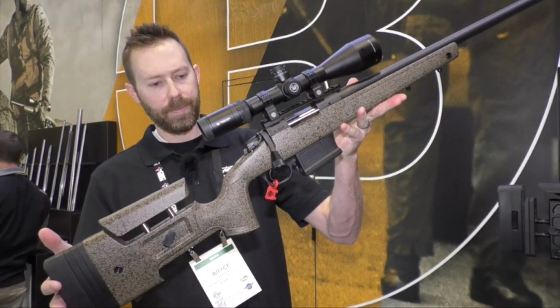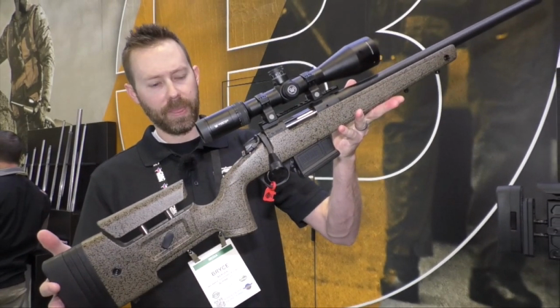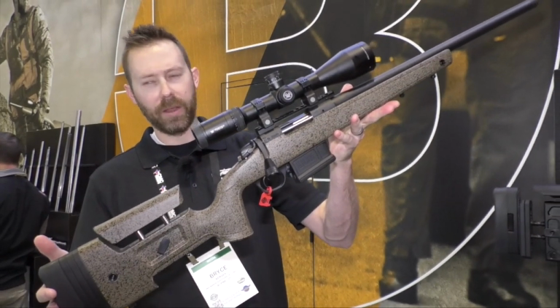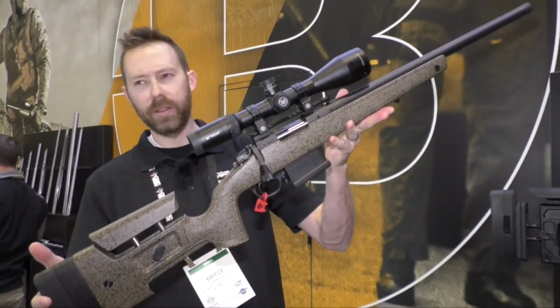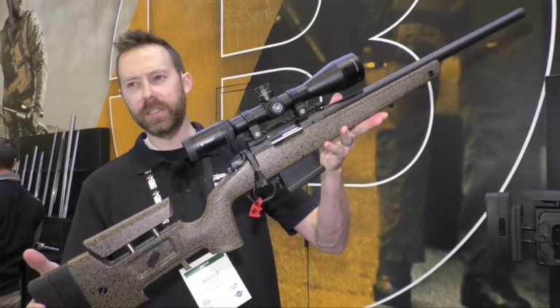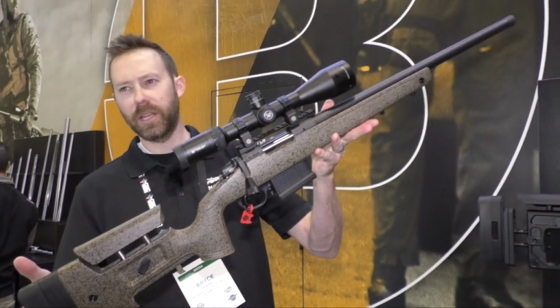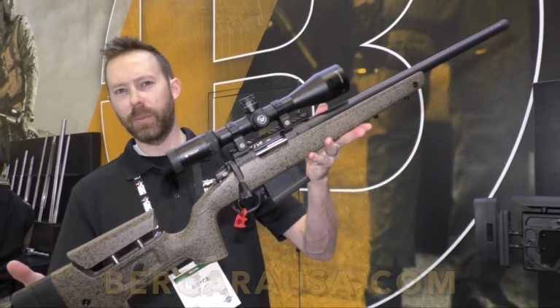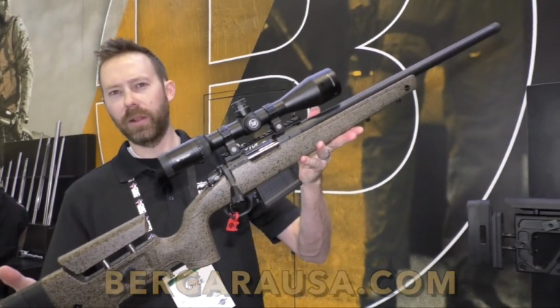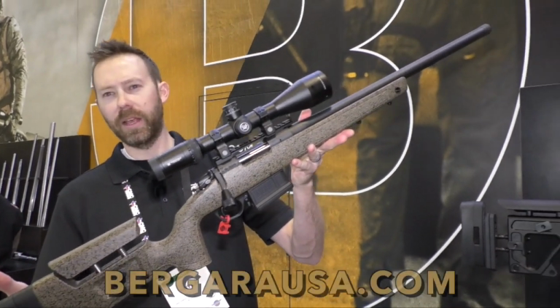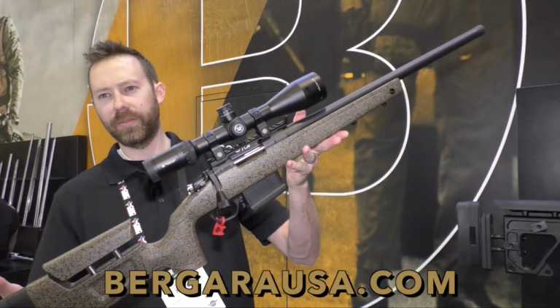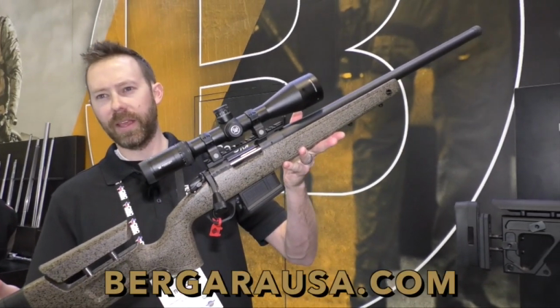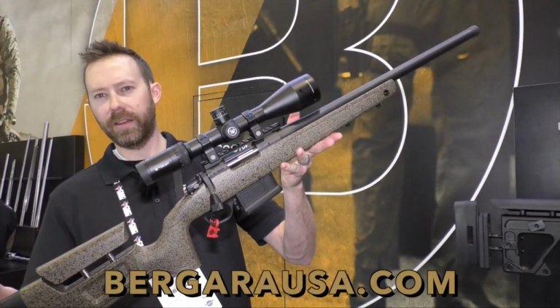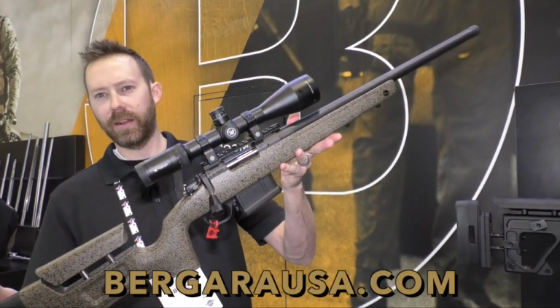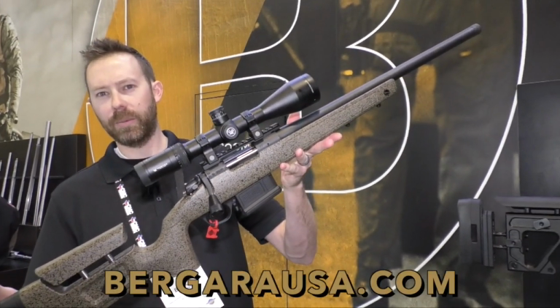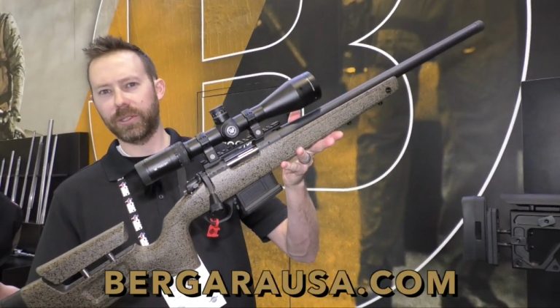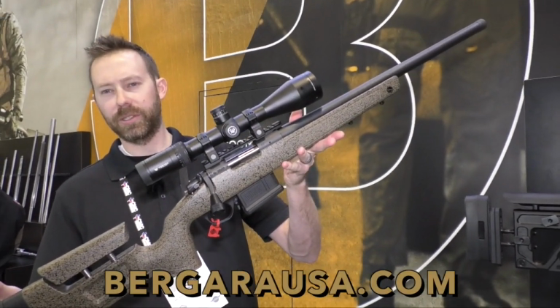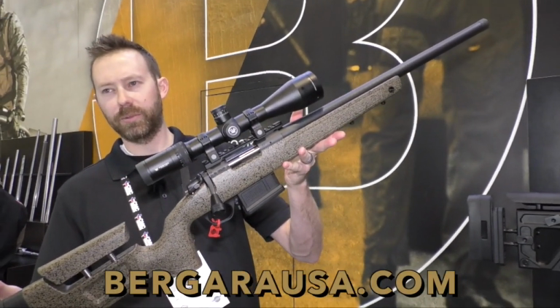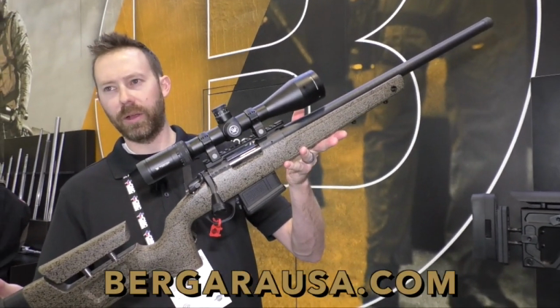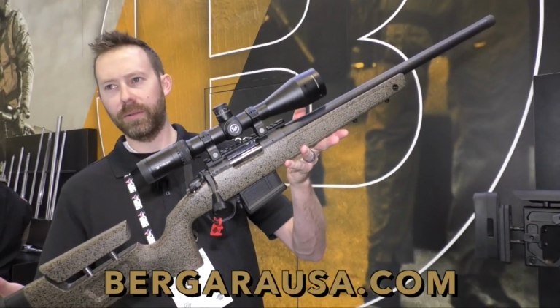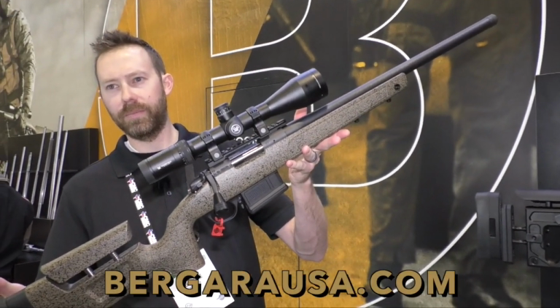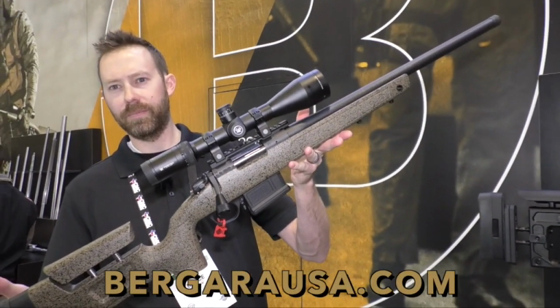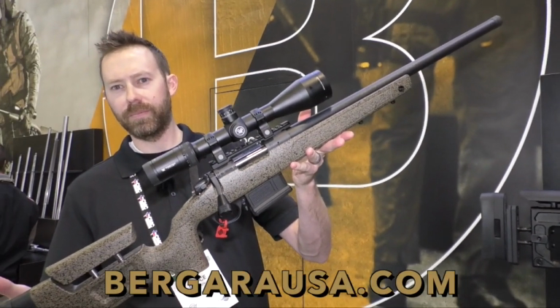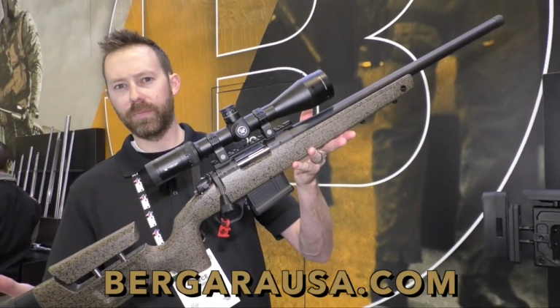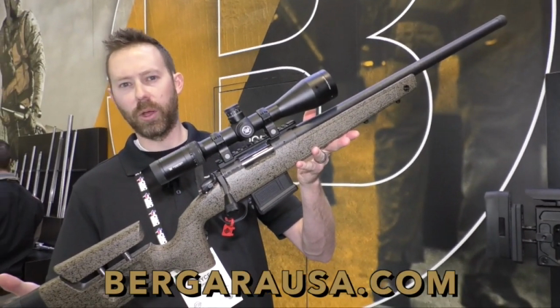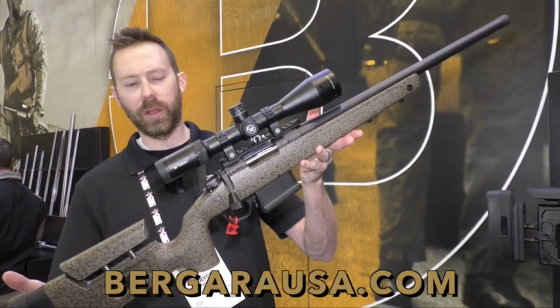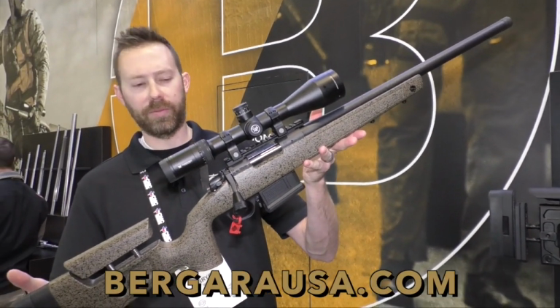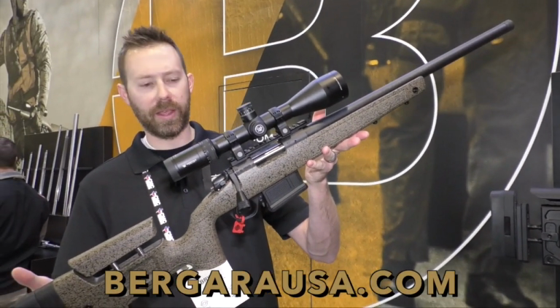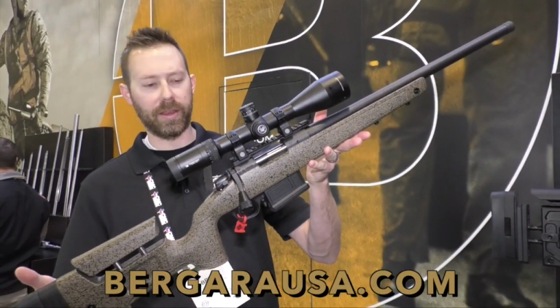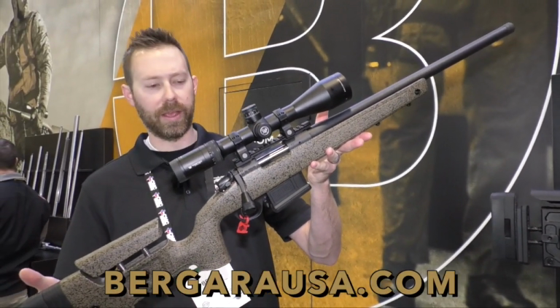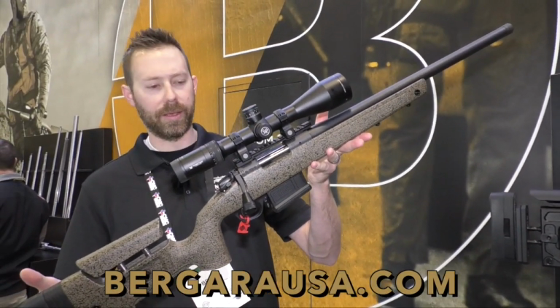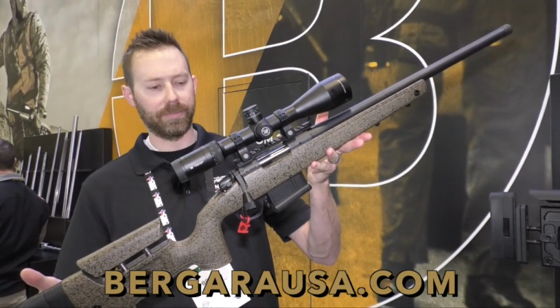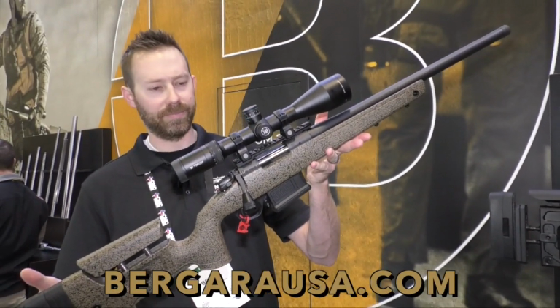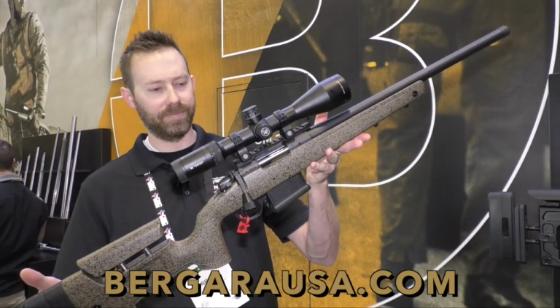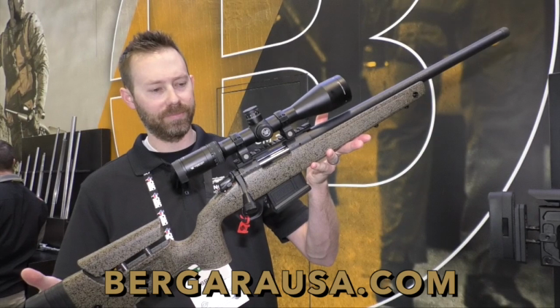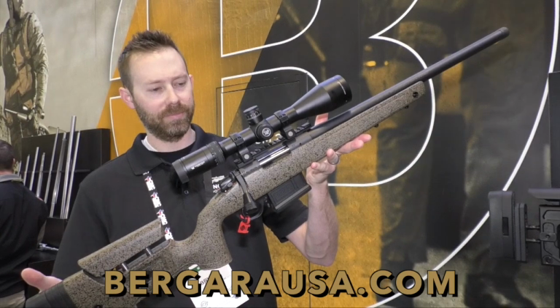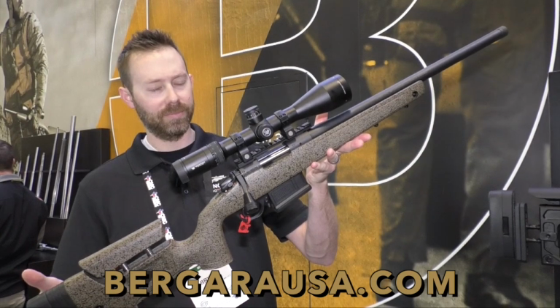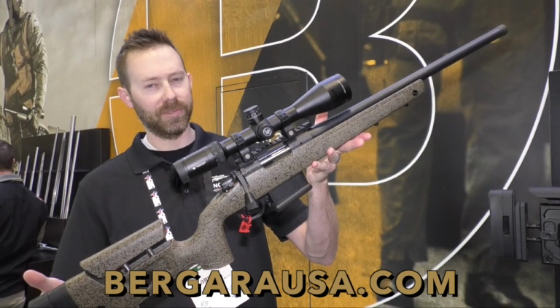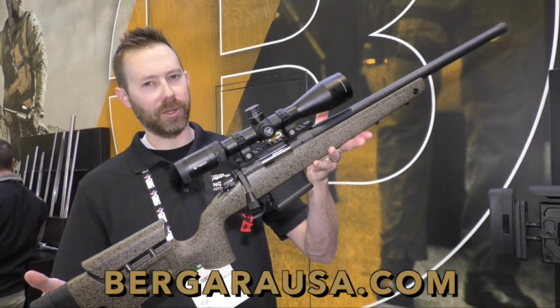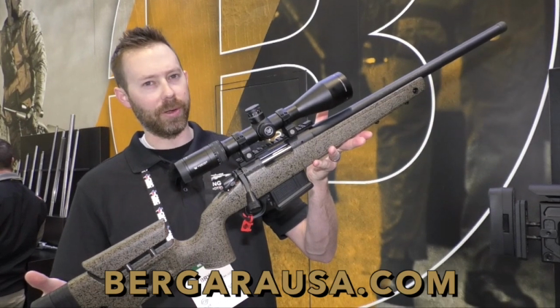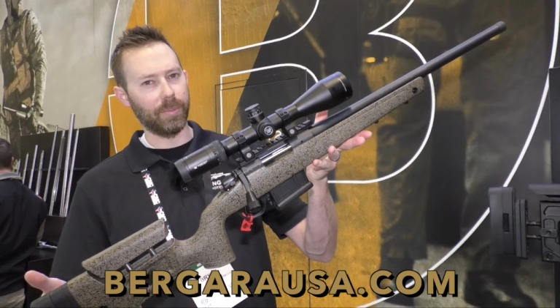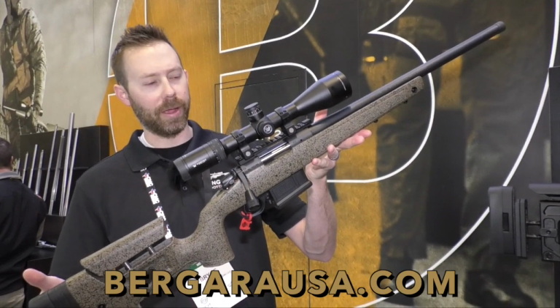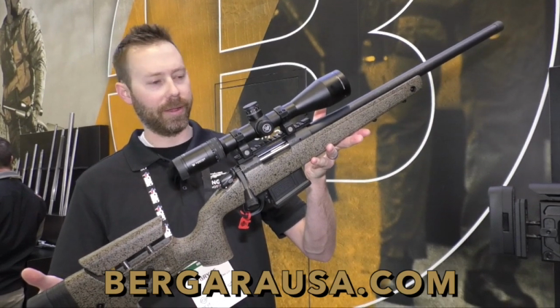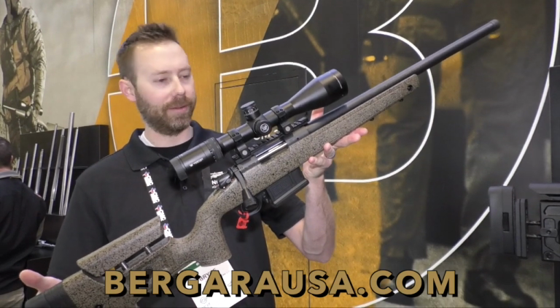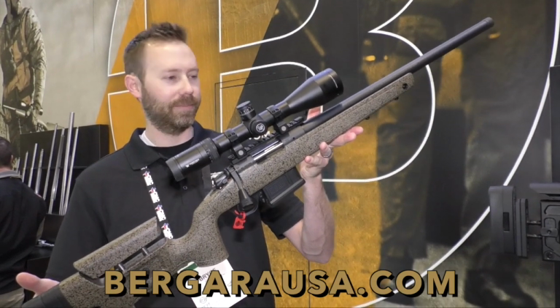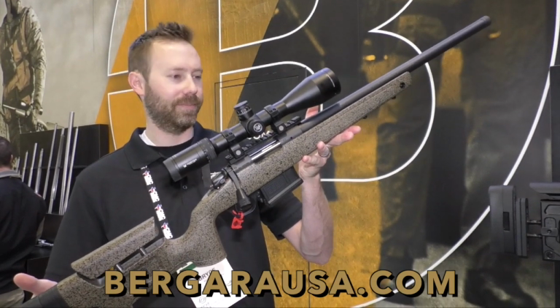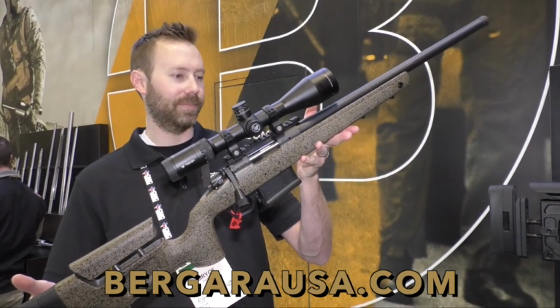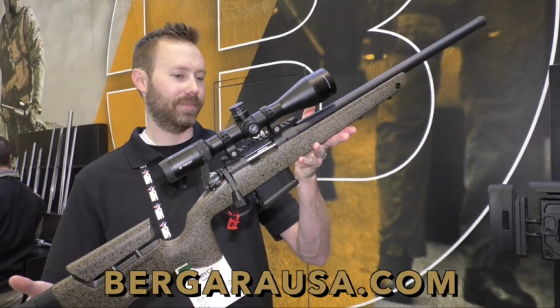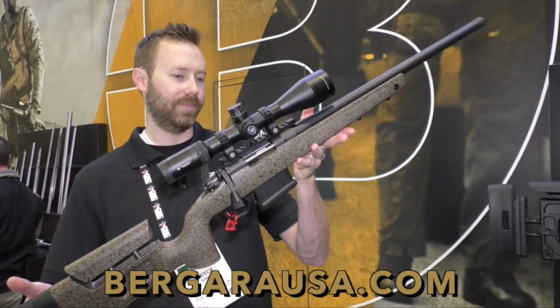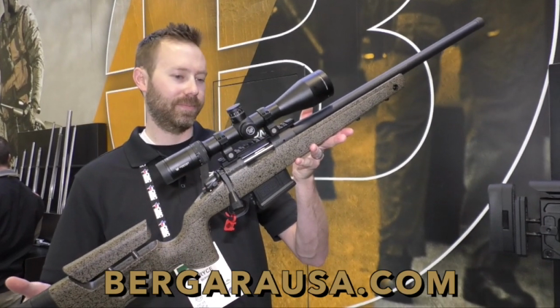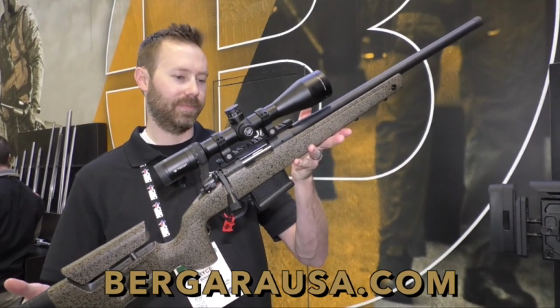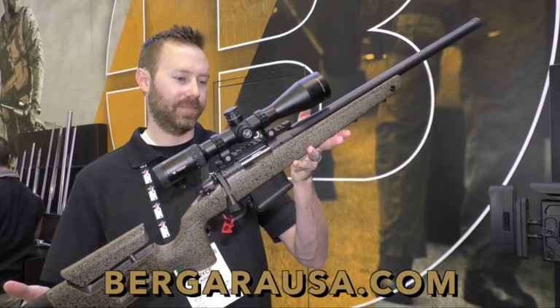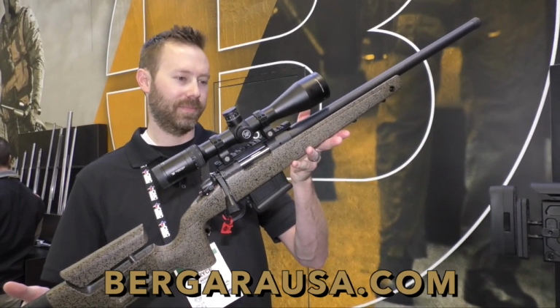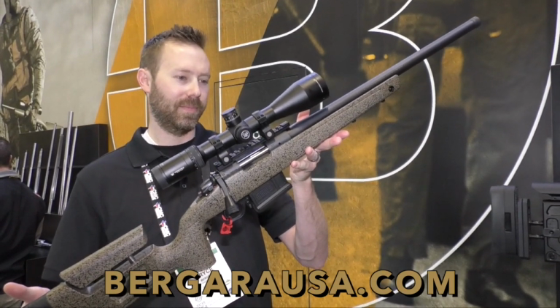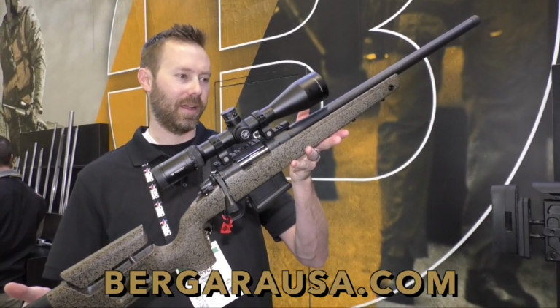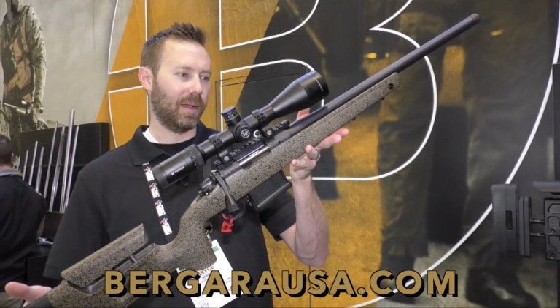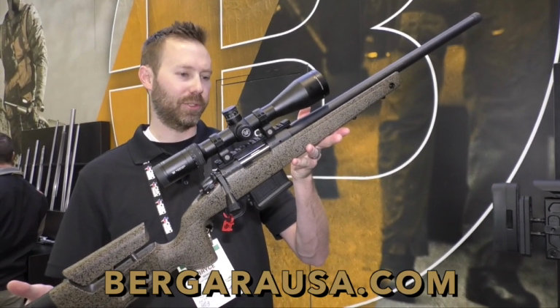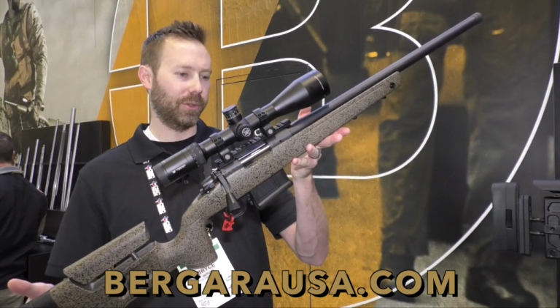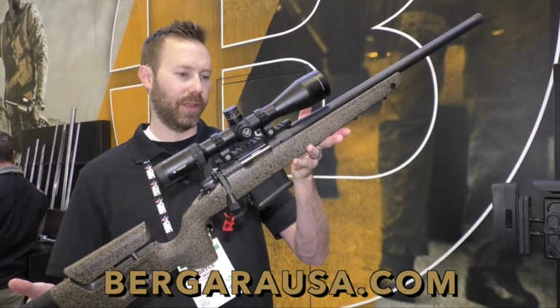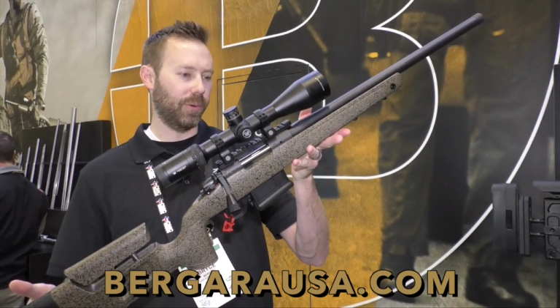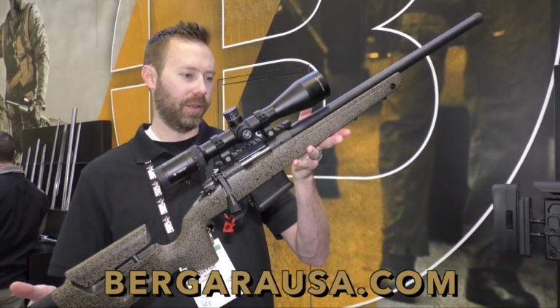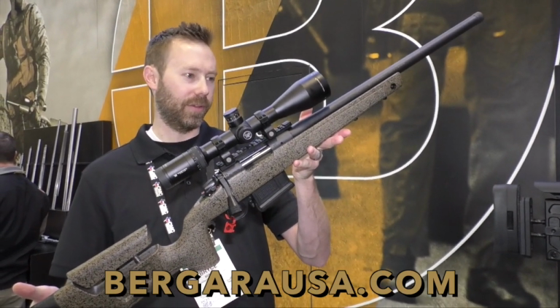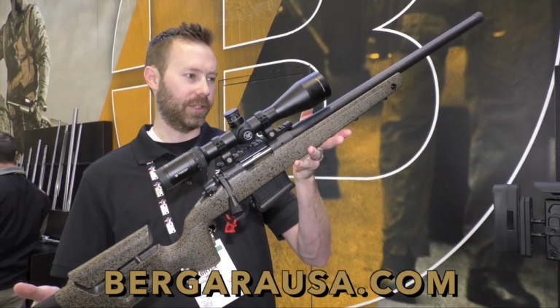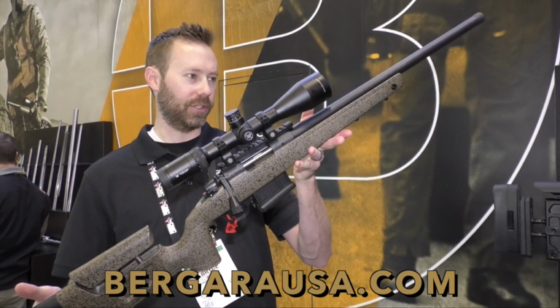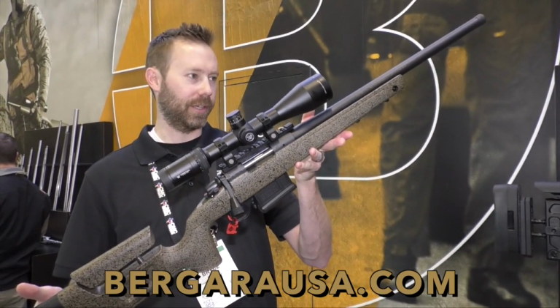Do these come in a left-handed option as well? No left hand yet — sorry, Mike. I'm sure they will eventually.